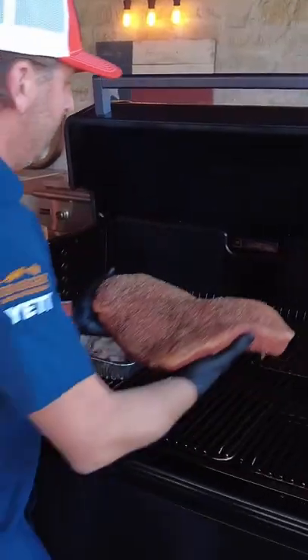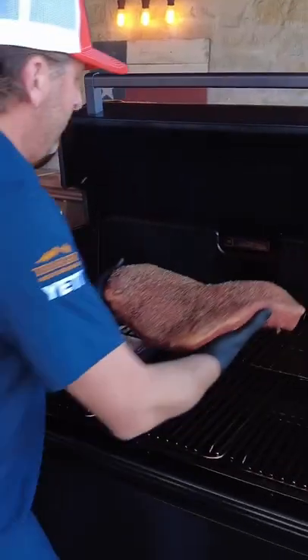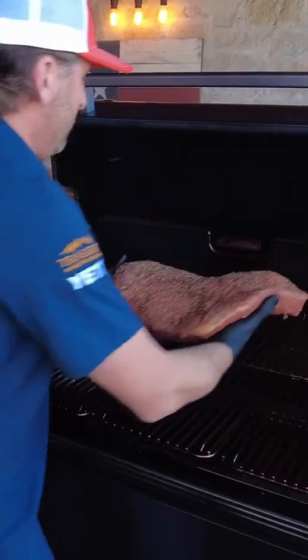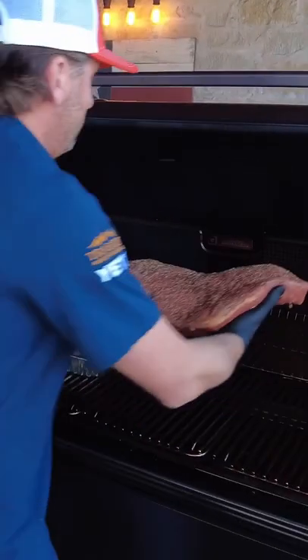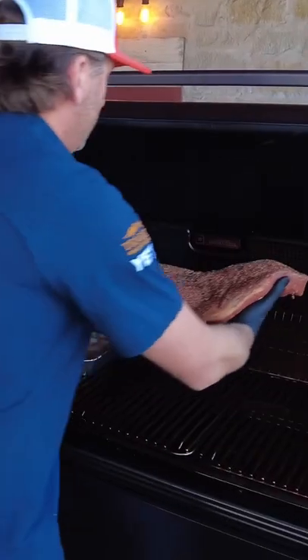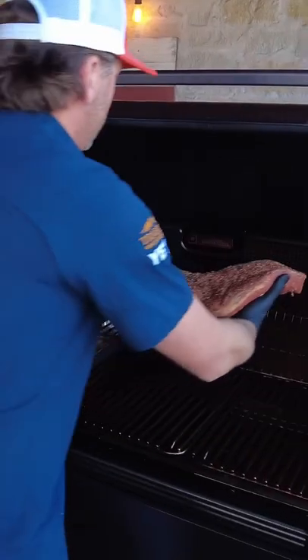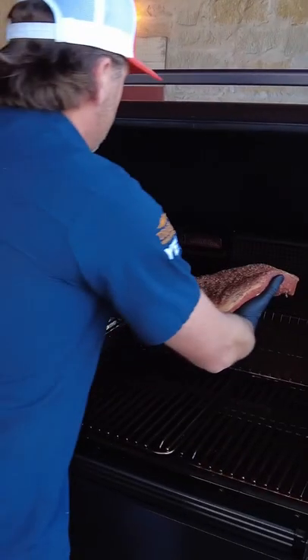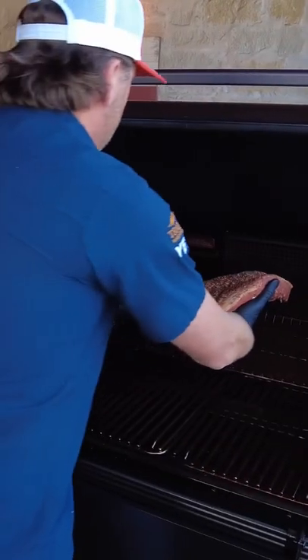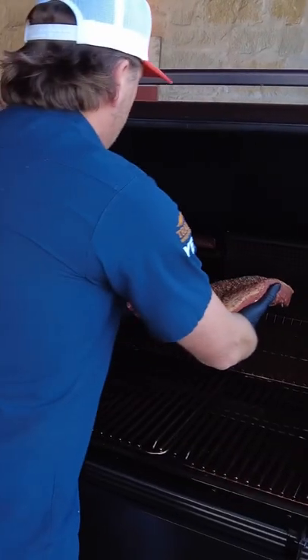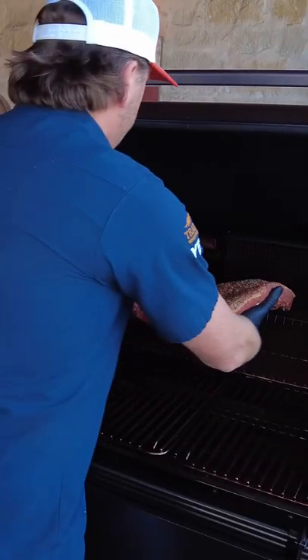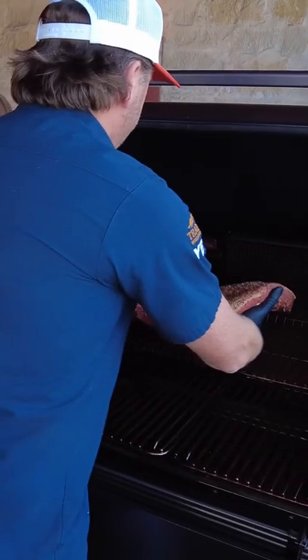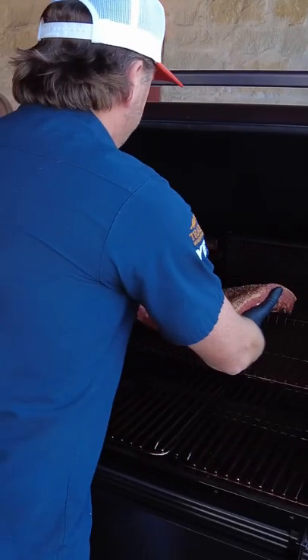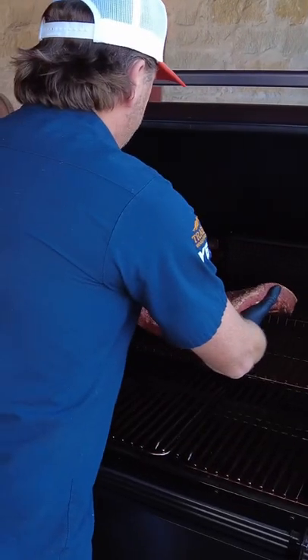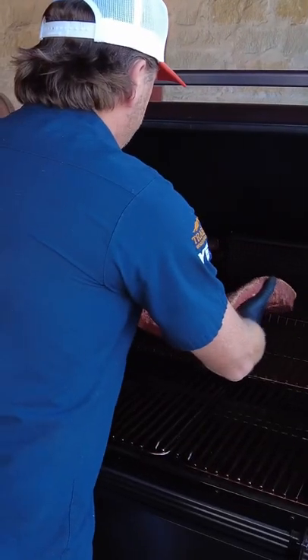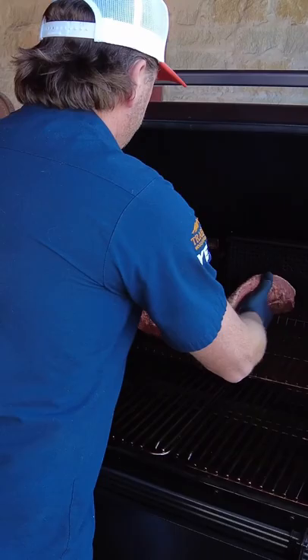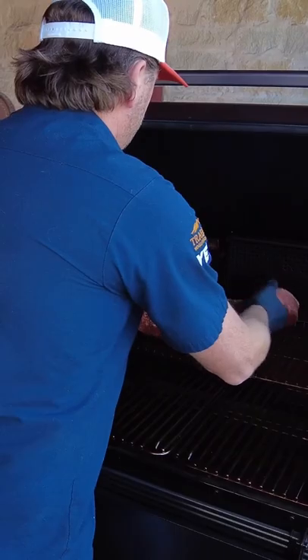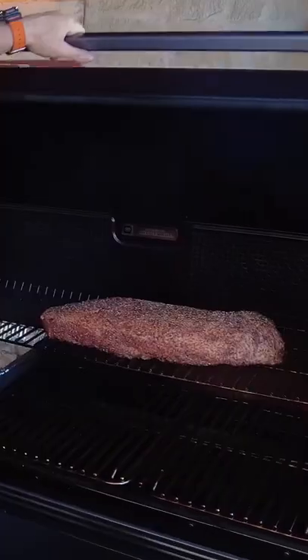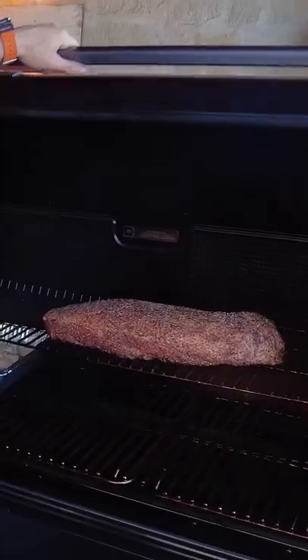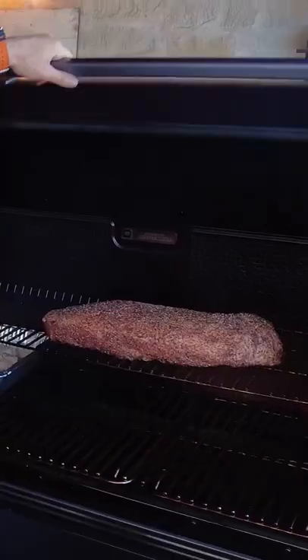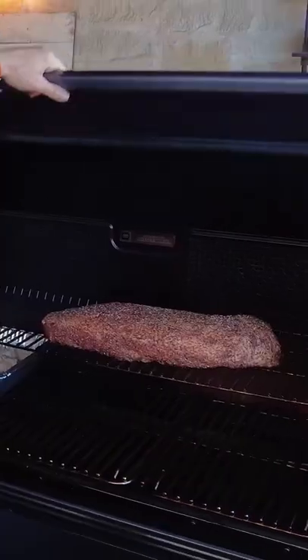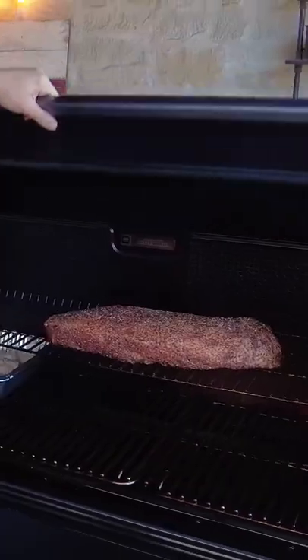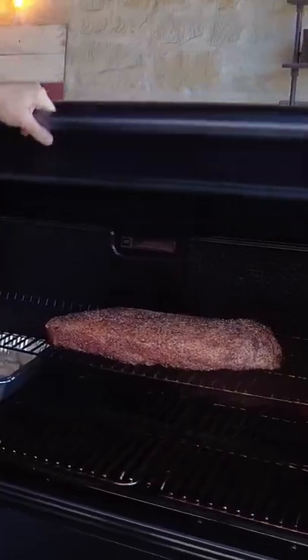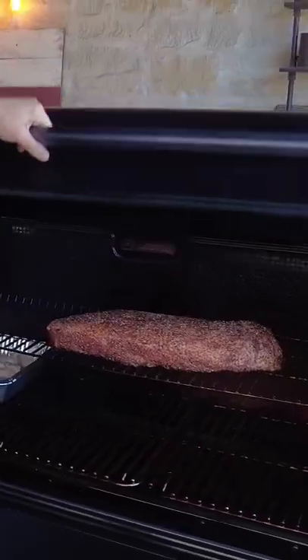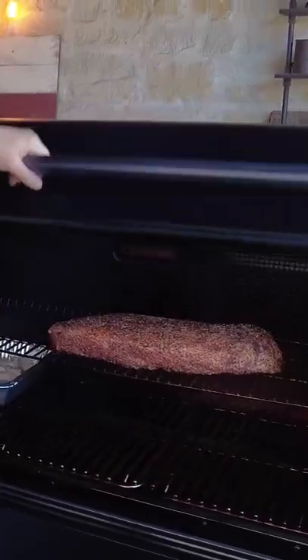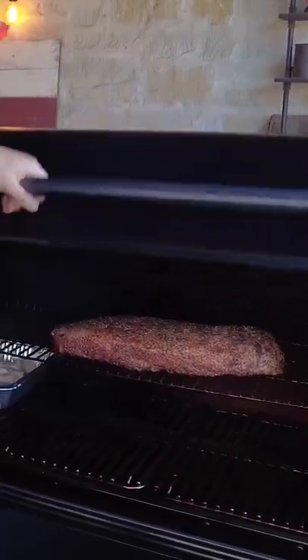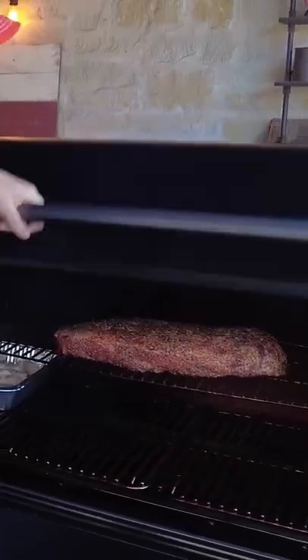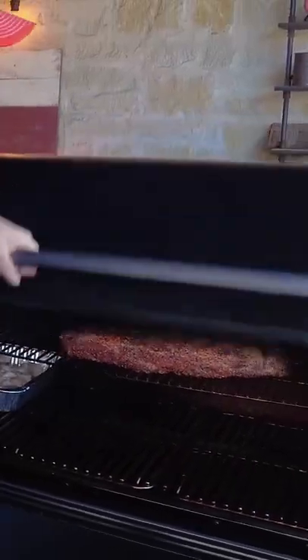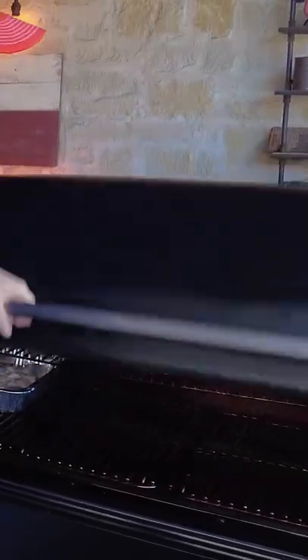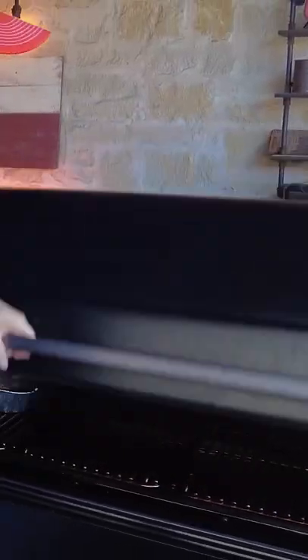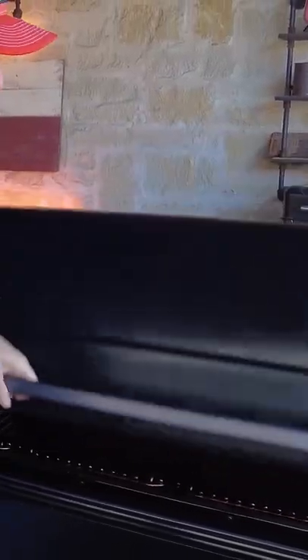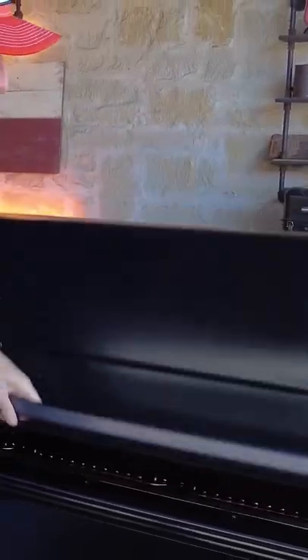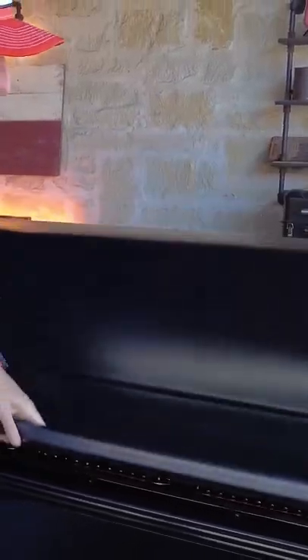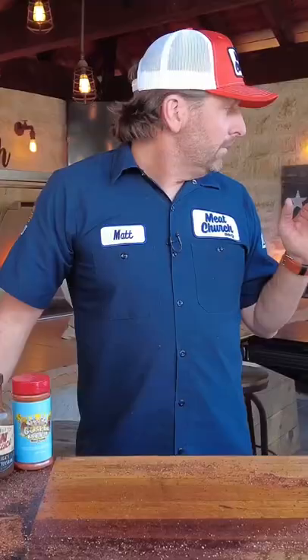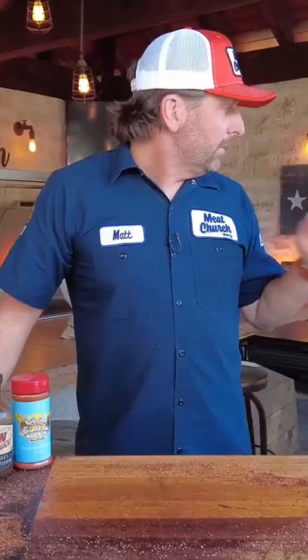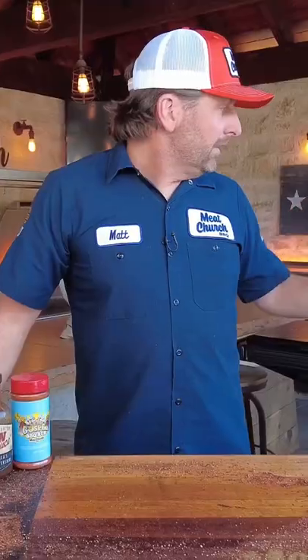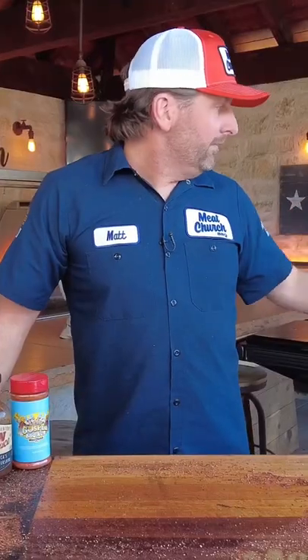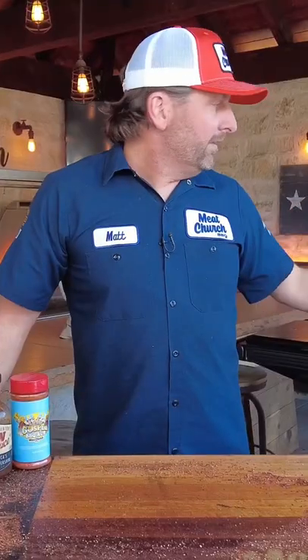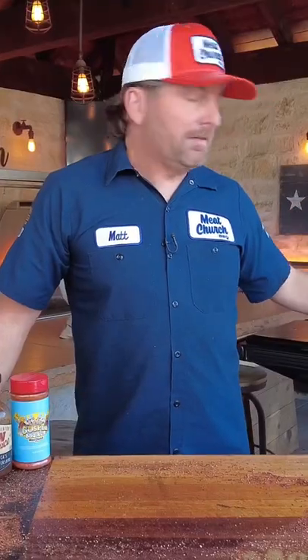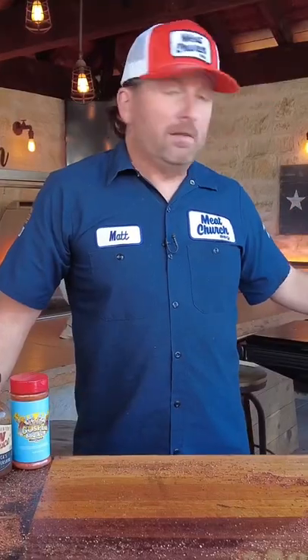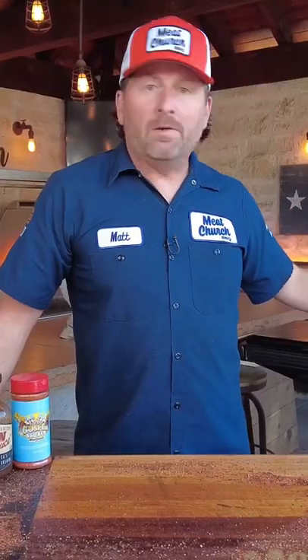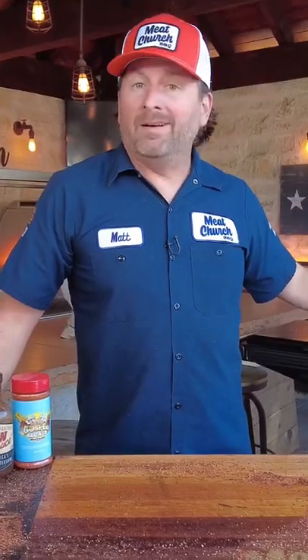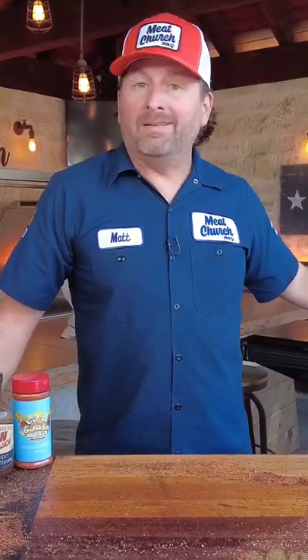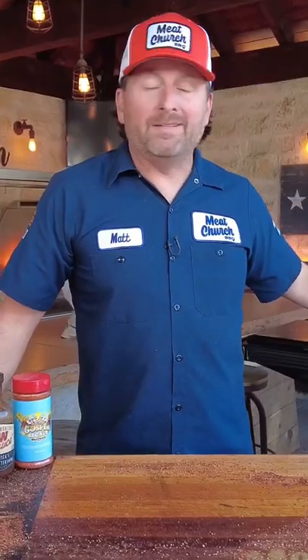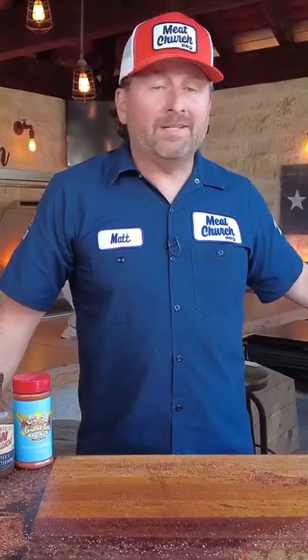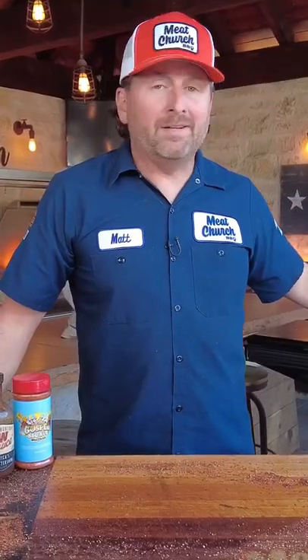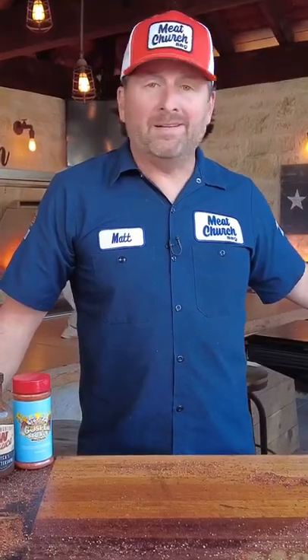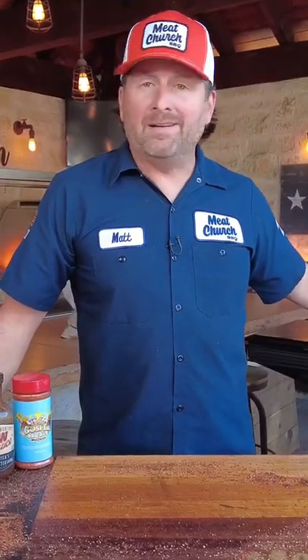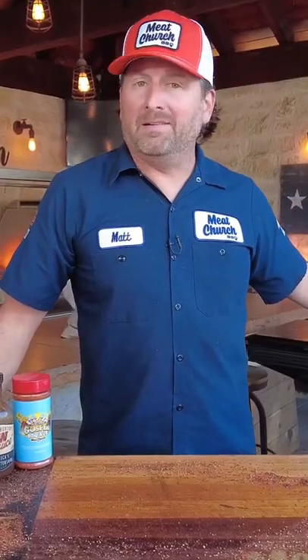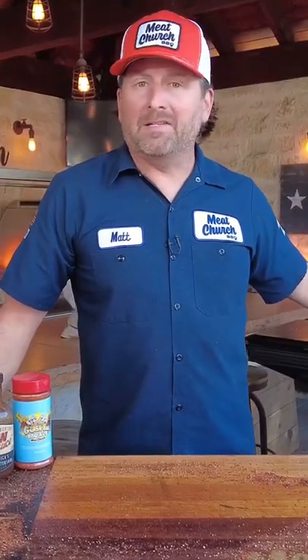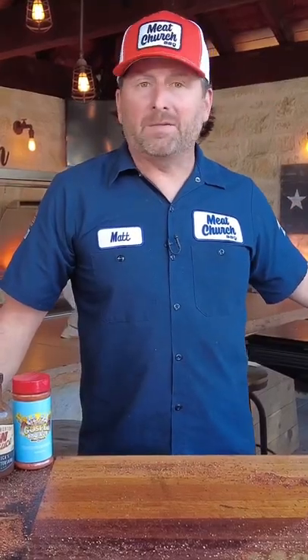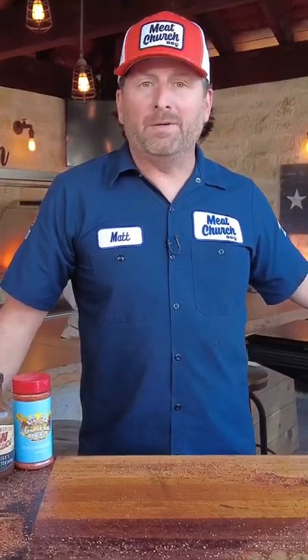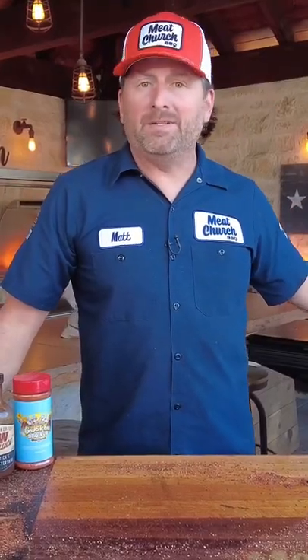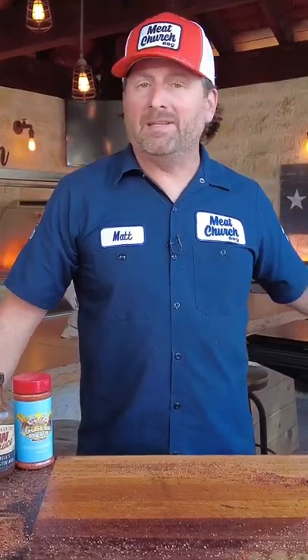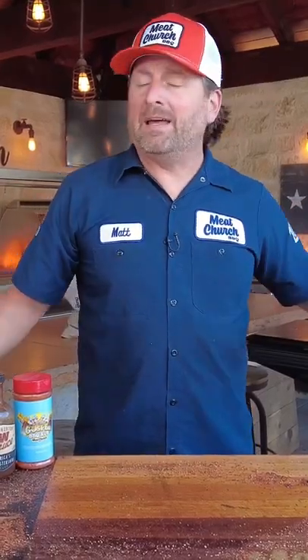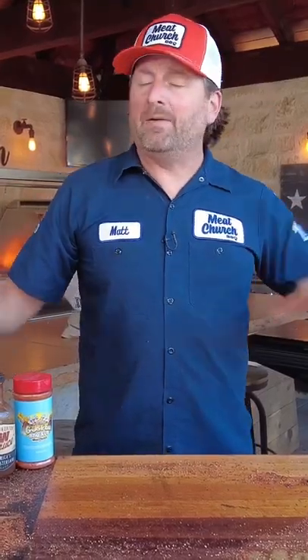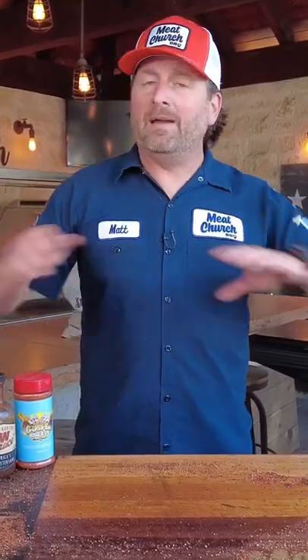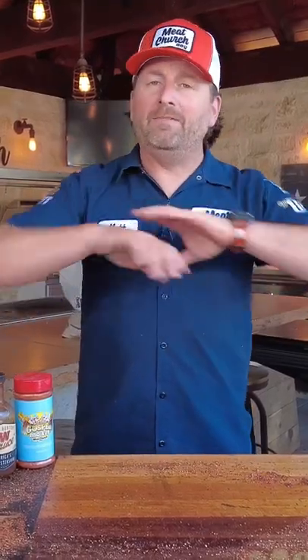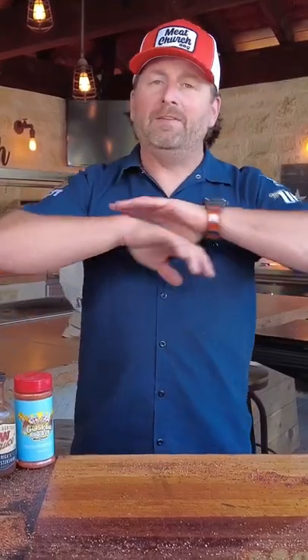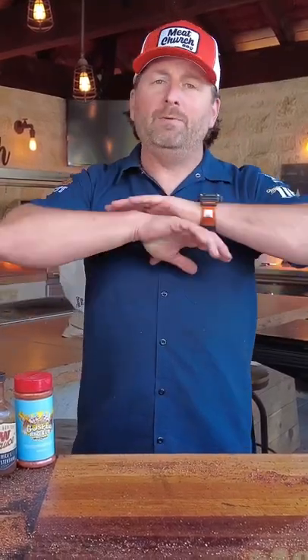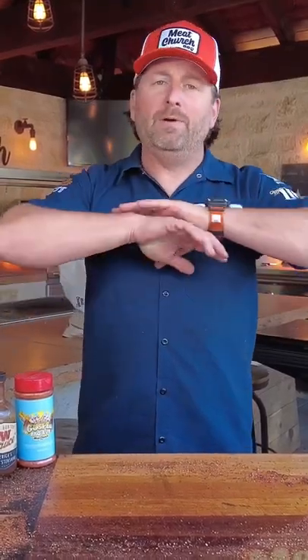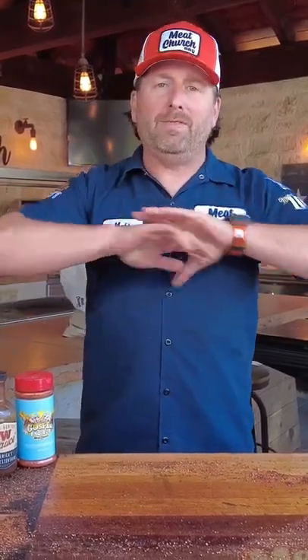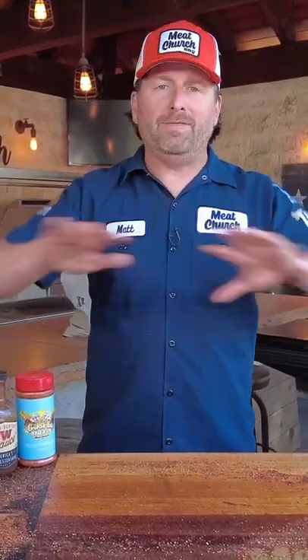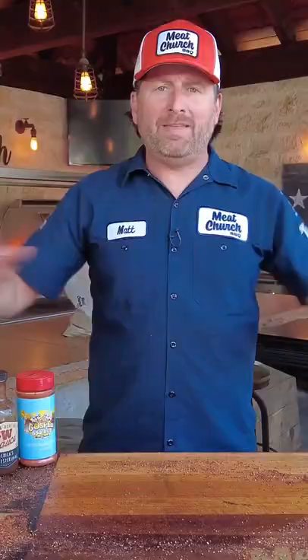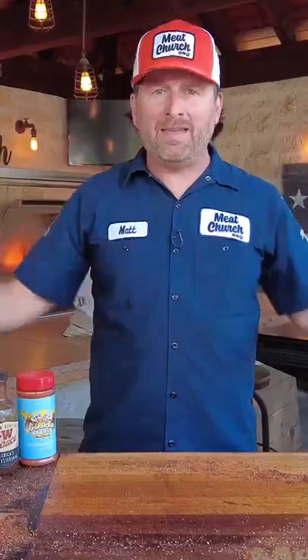We're going to cook this overnight at 200 degrees on super smoke. We're going to leave this alone — I'm not going to touch it, I'm not going to spritz it. I don't have to do a thing.